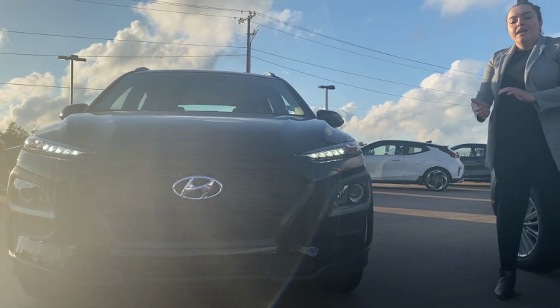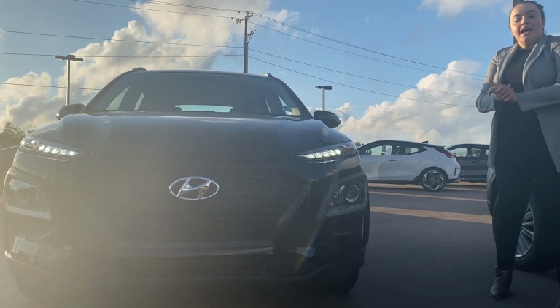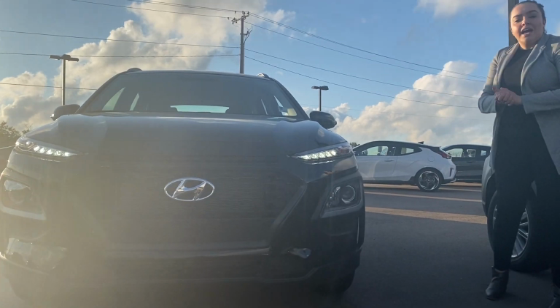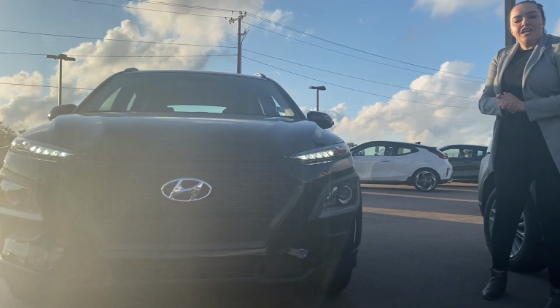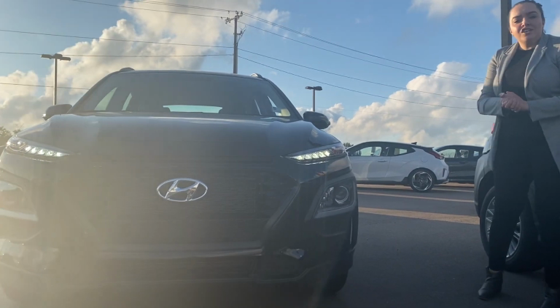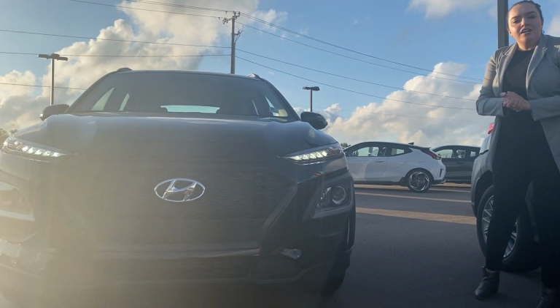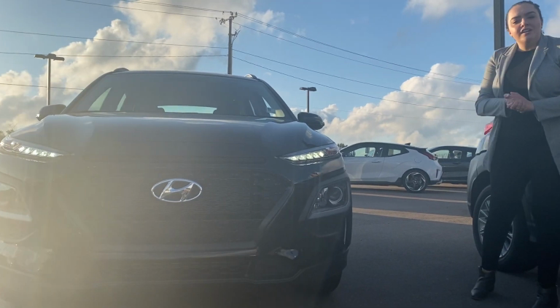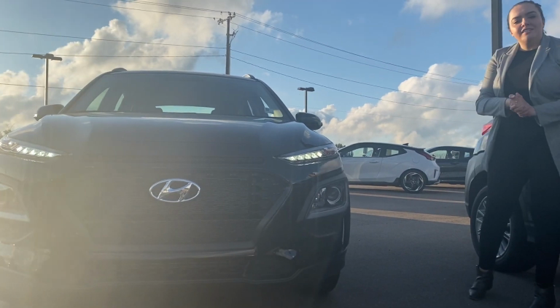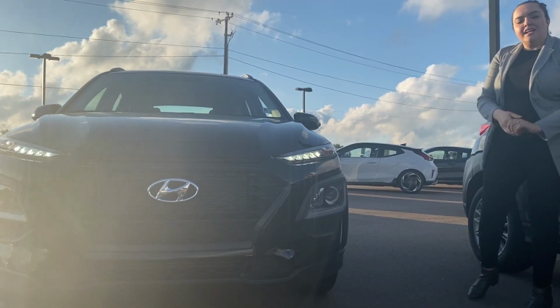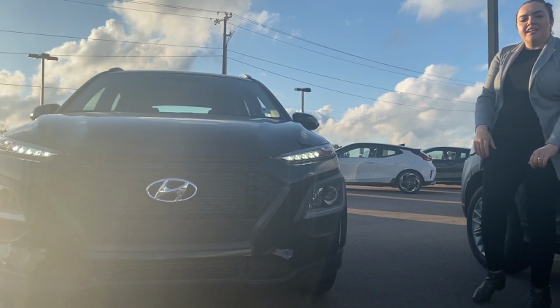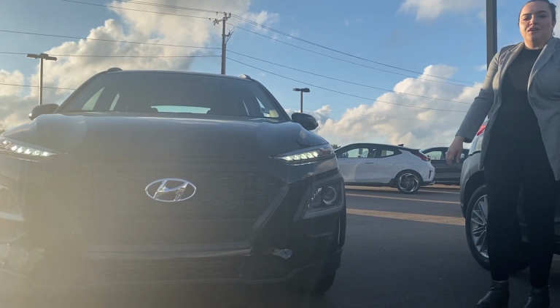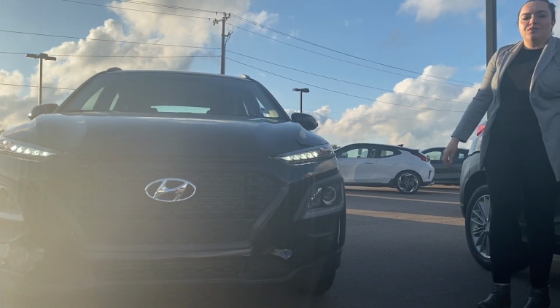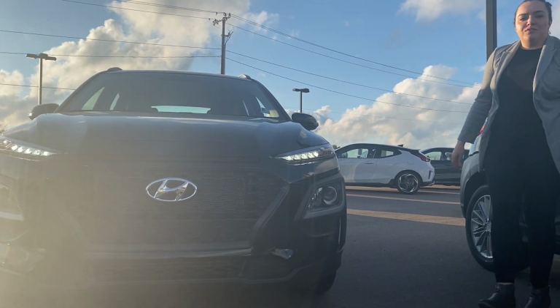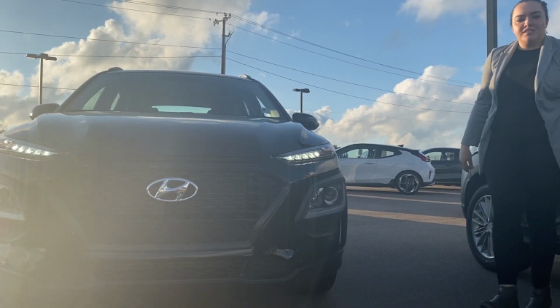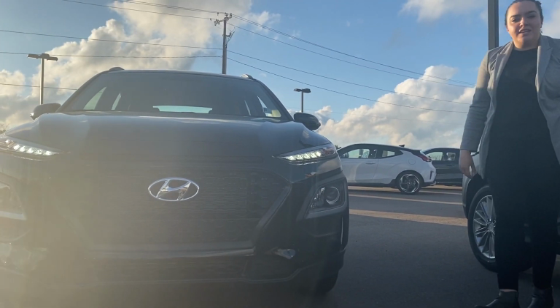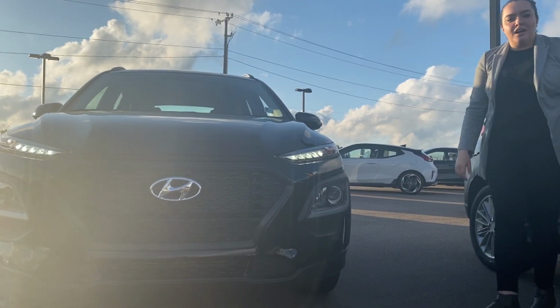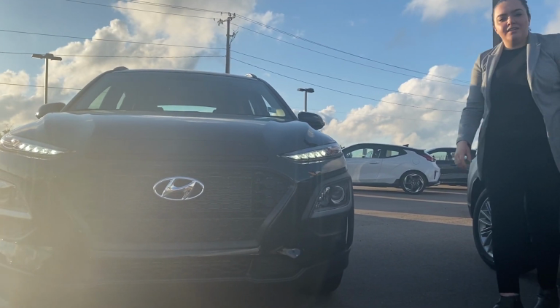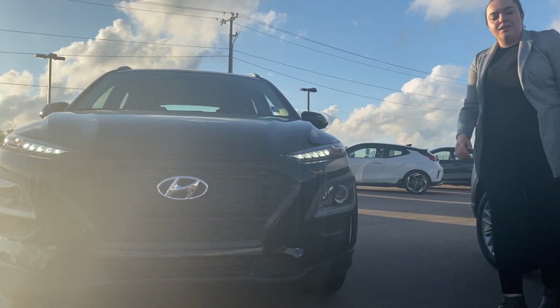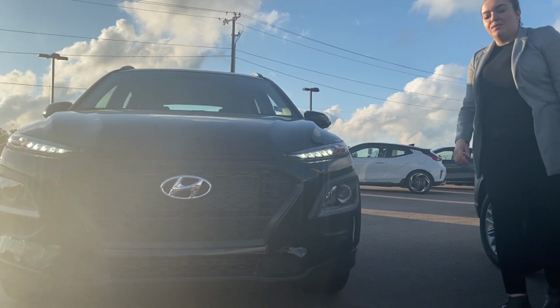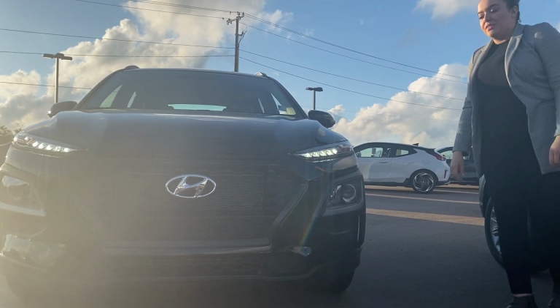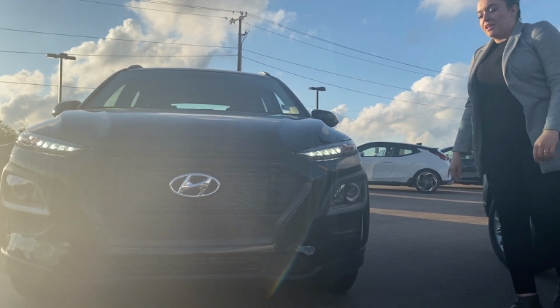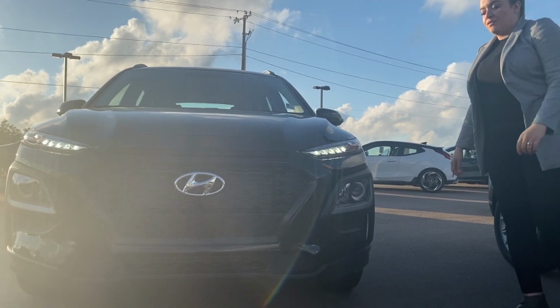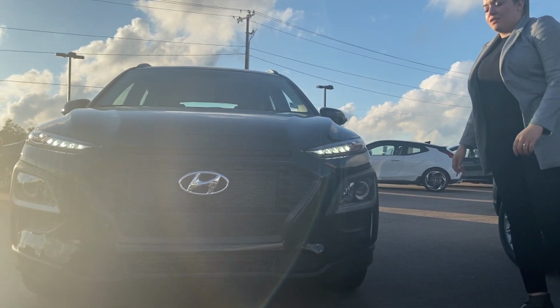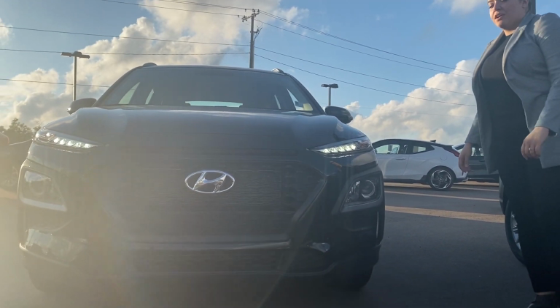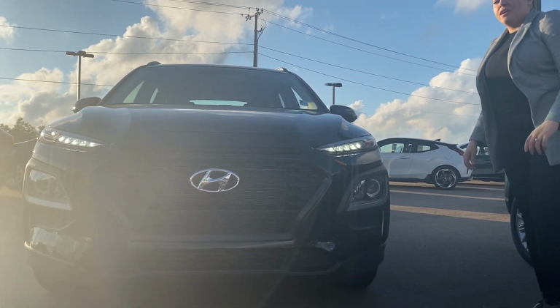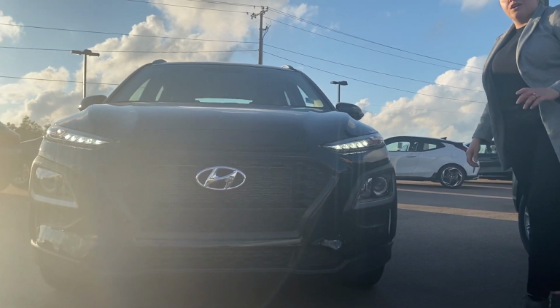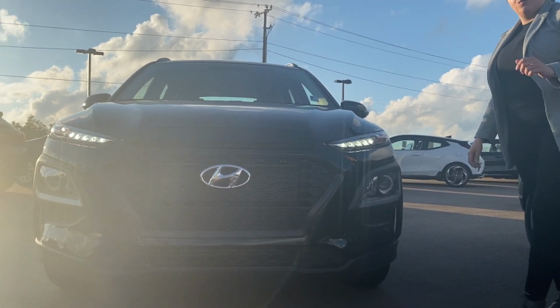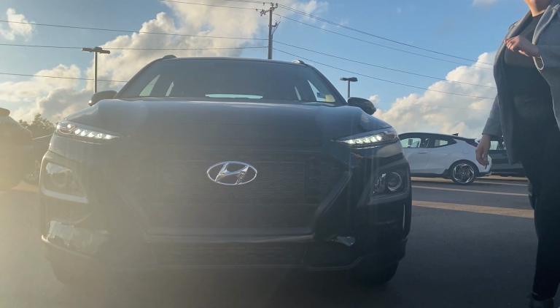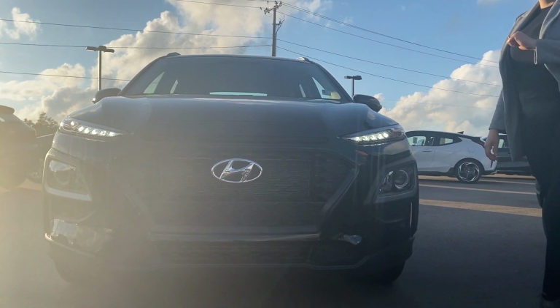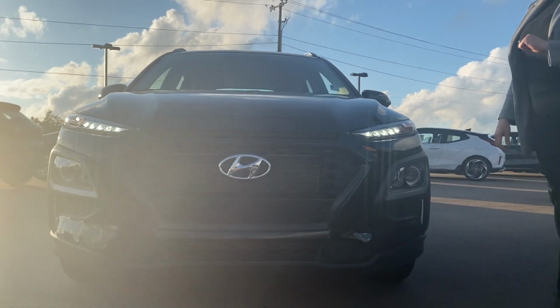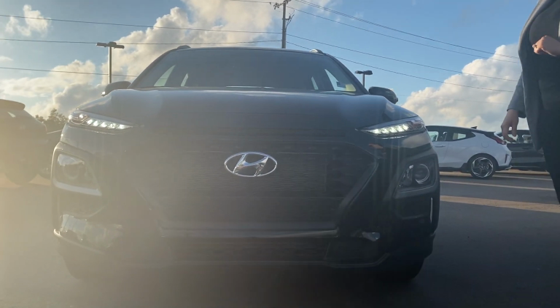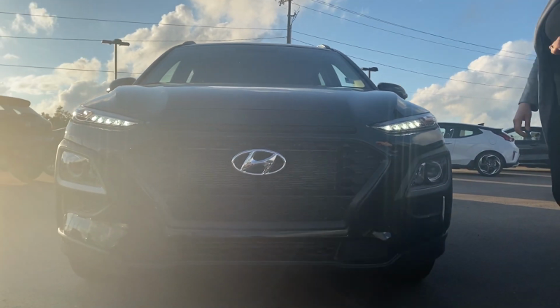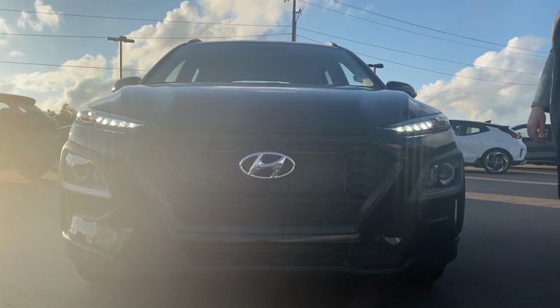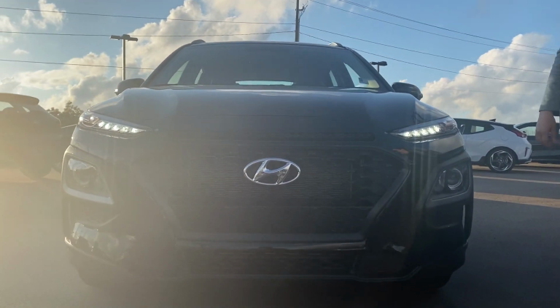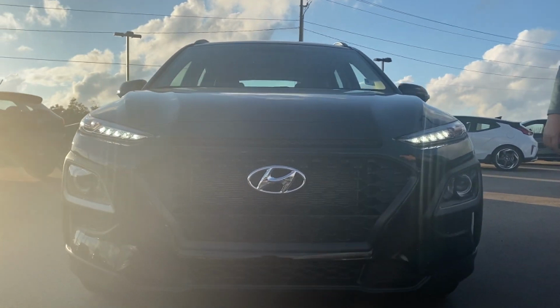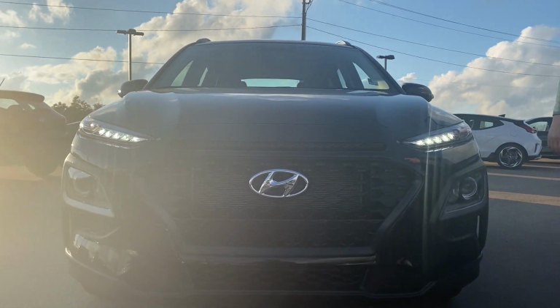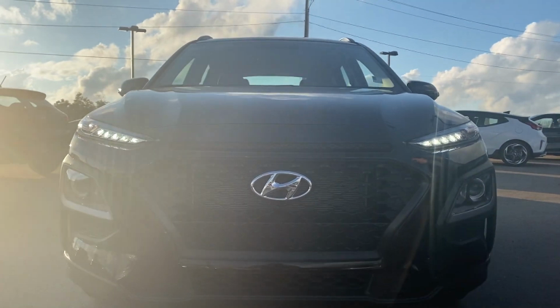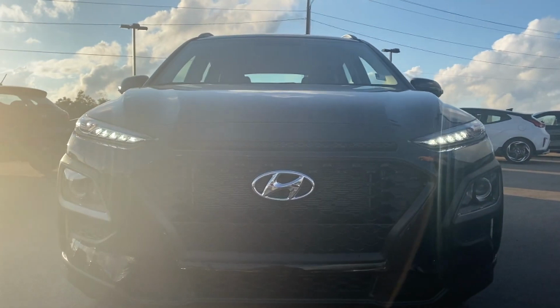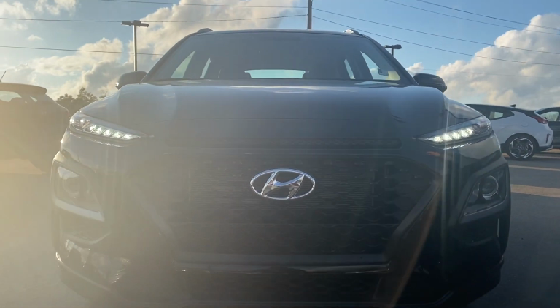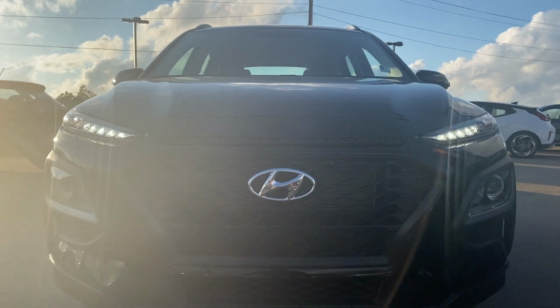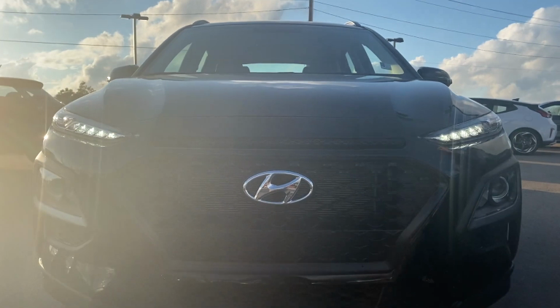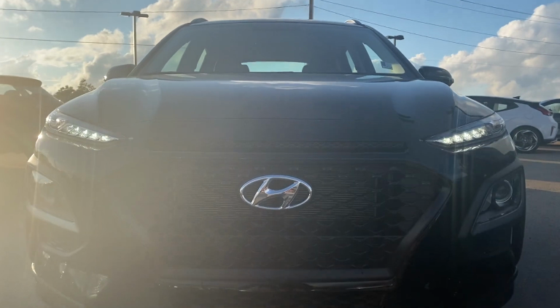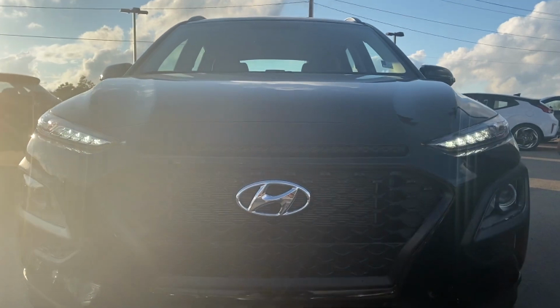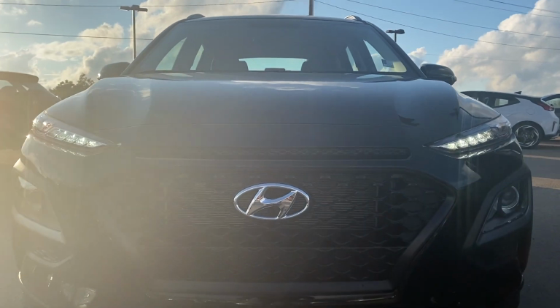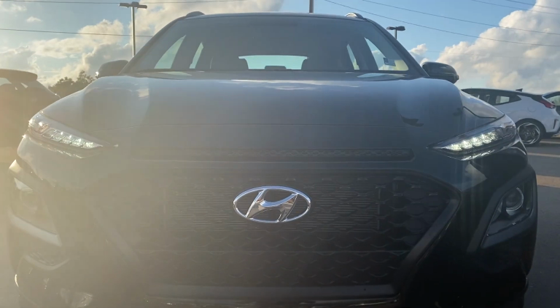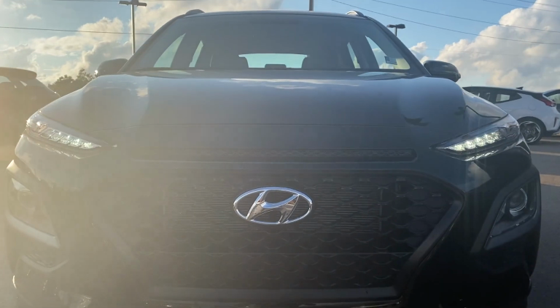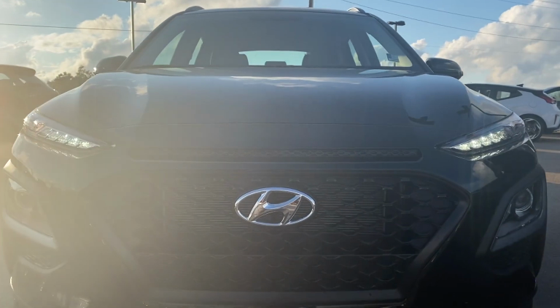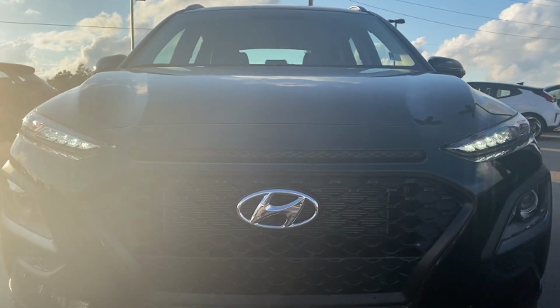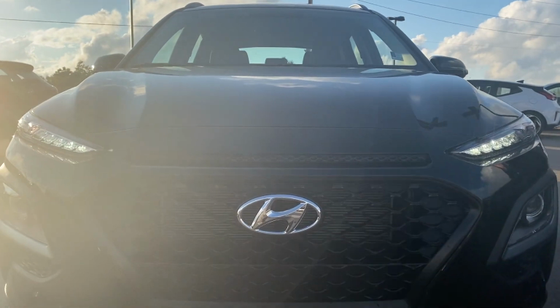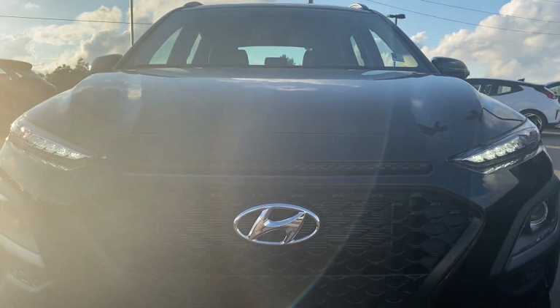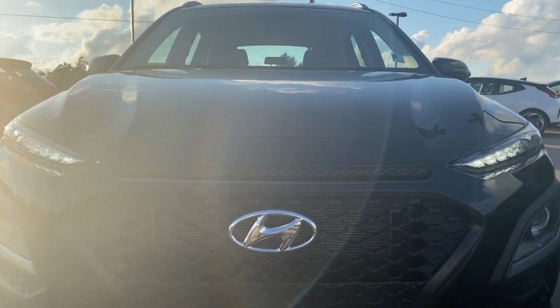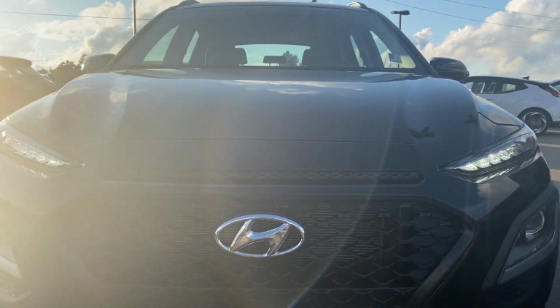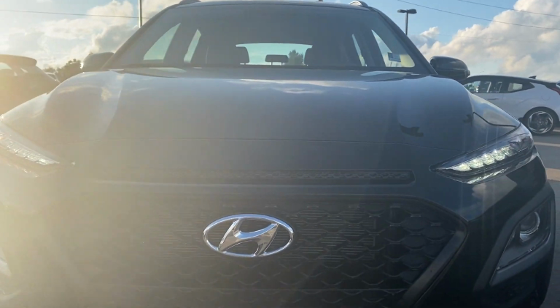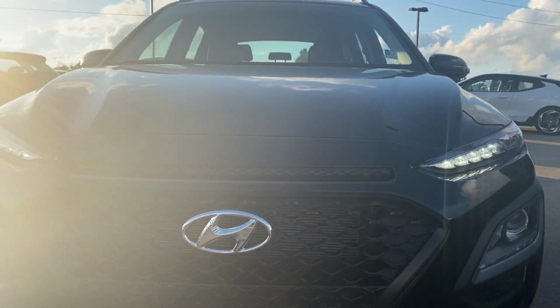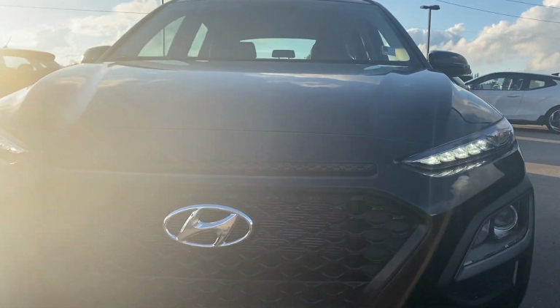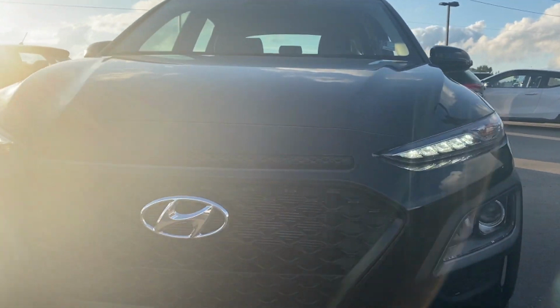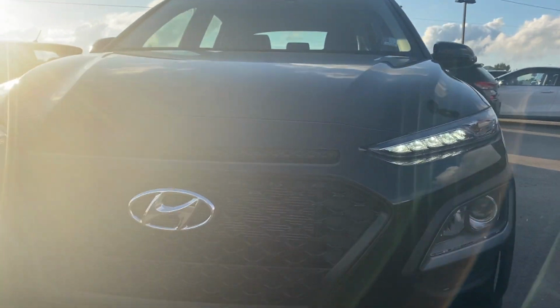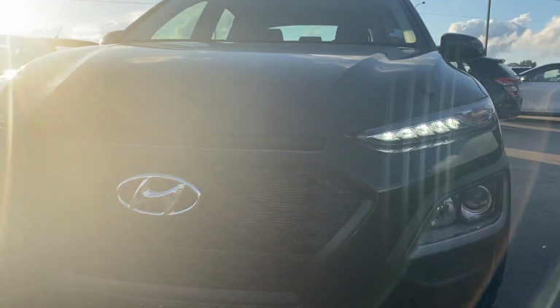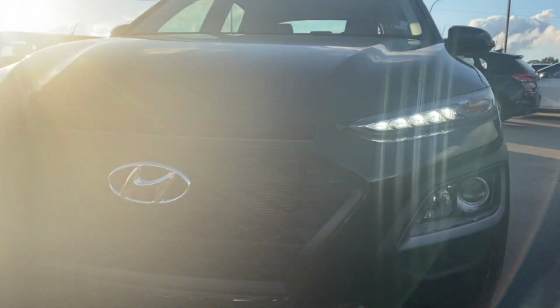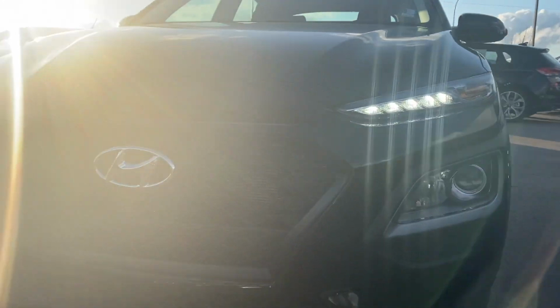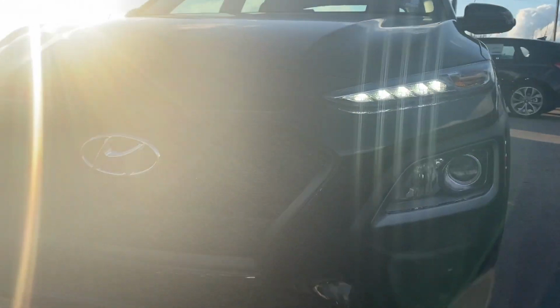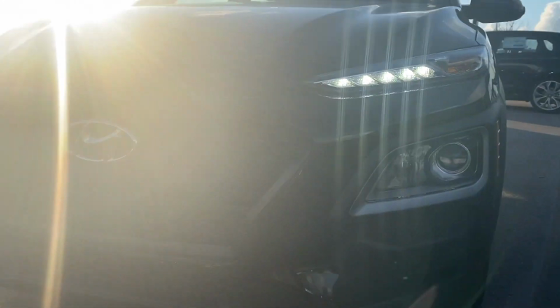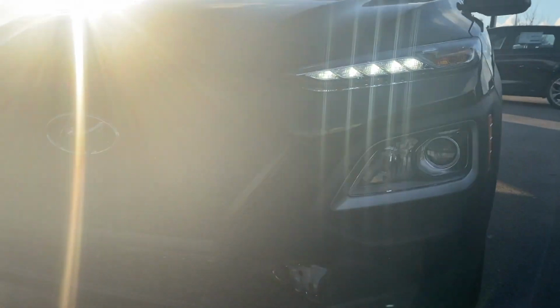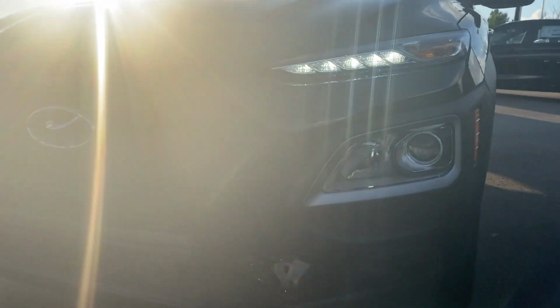Hey Shauna, Dahlia here at River City Hyundai. I want to thank you for inquiring on our 2020 Kona Essential. As you can see, this is the black stereo color.